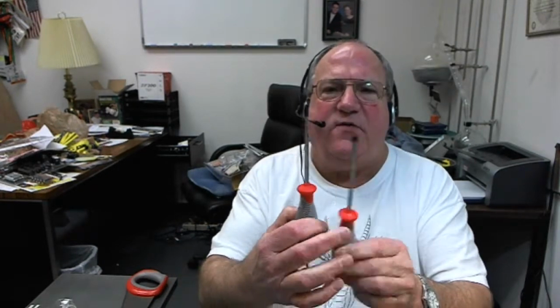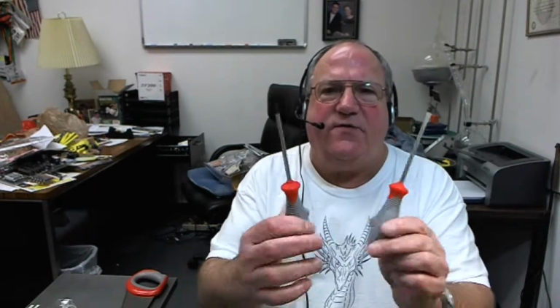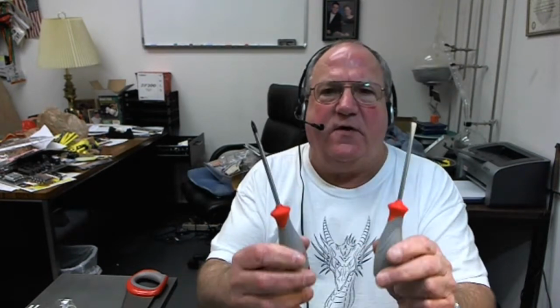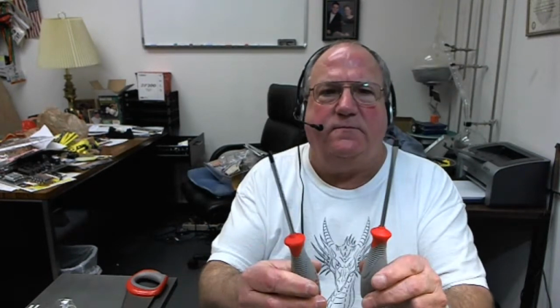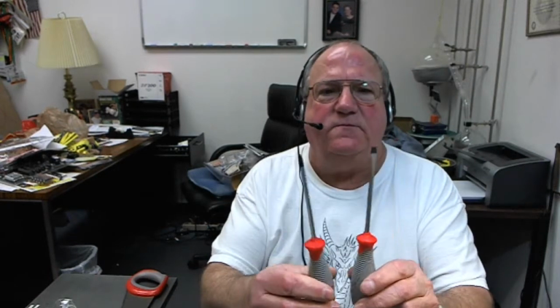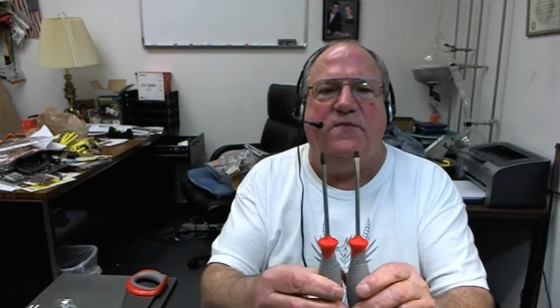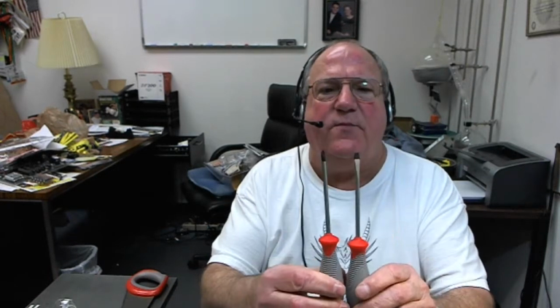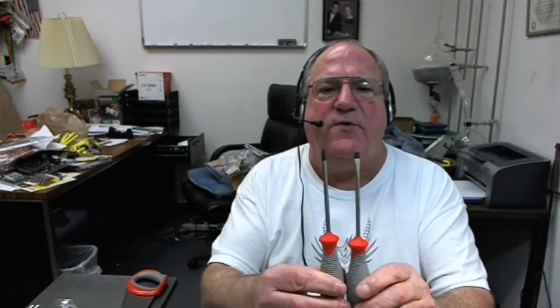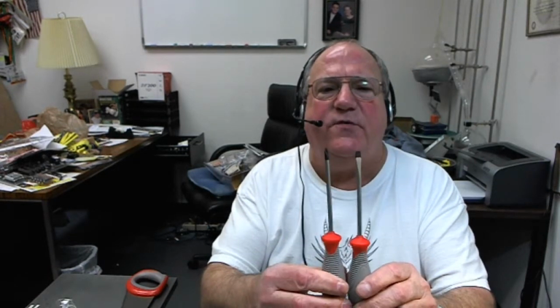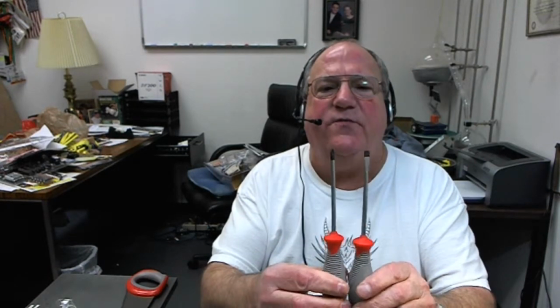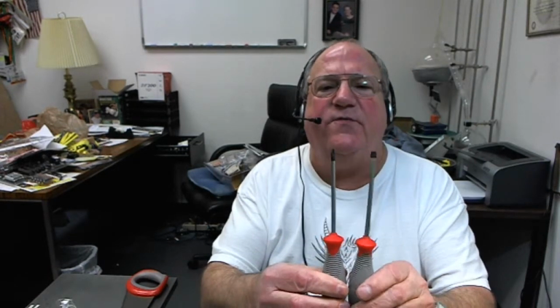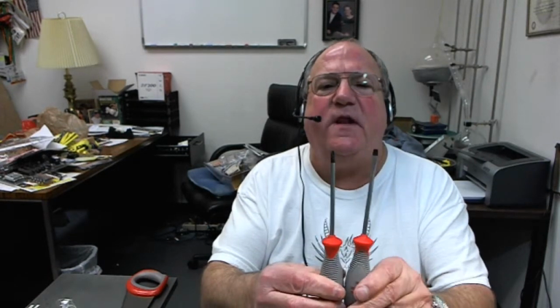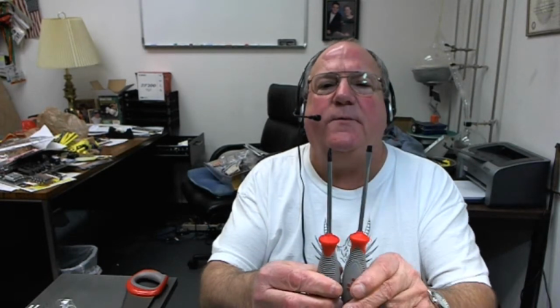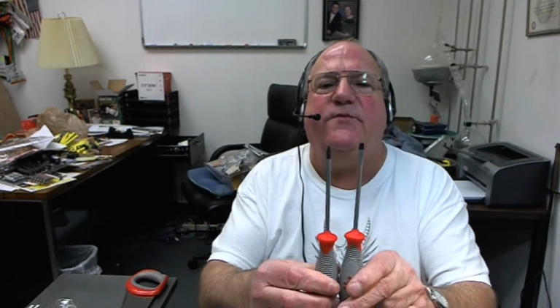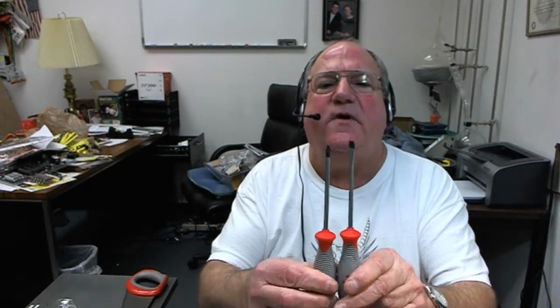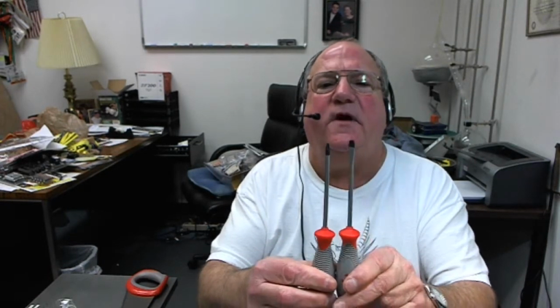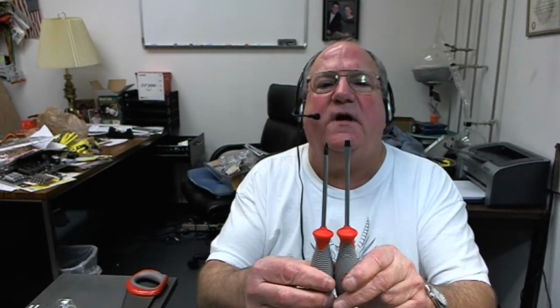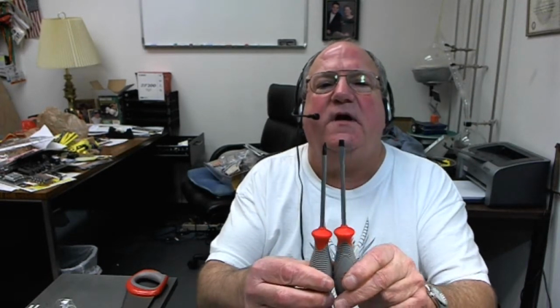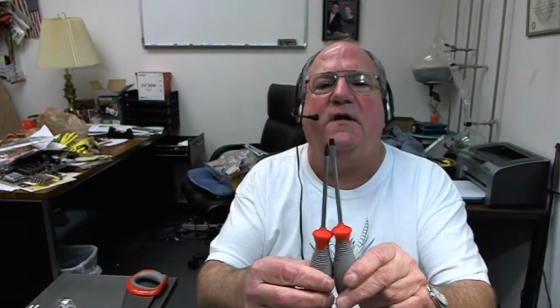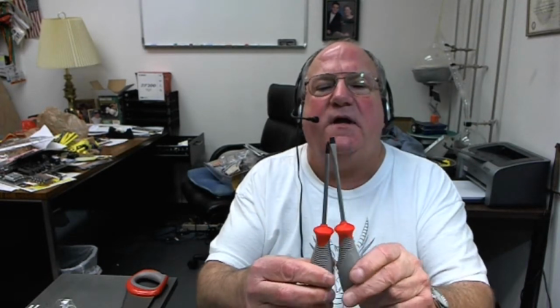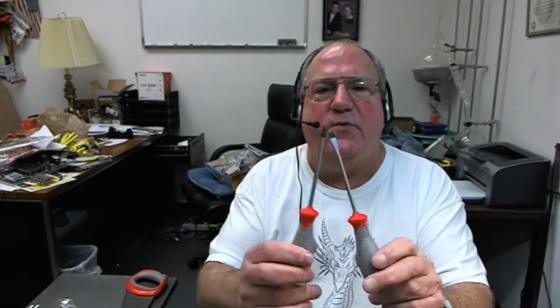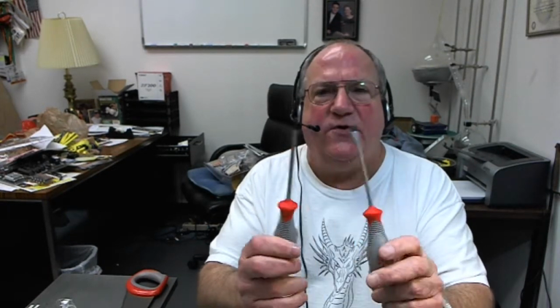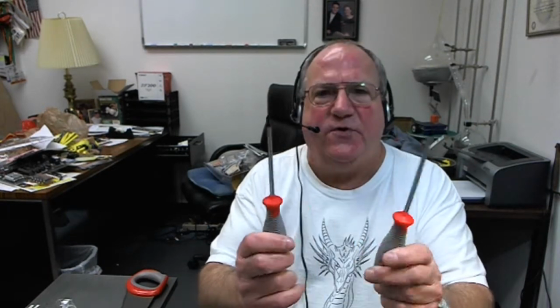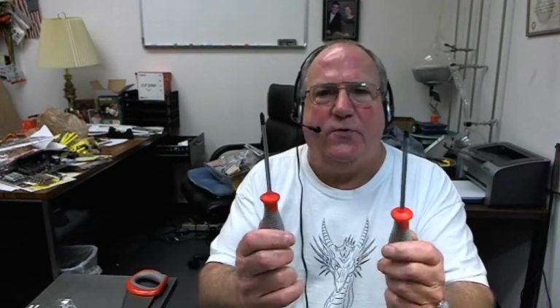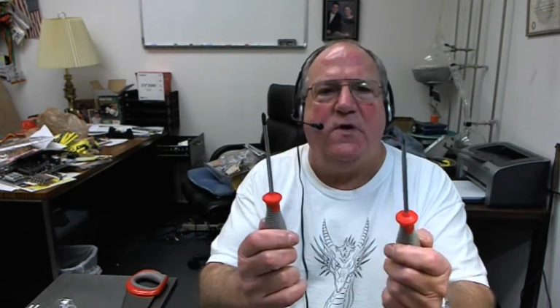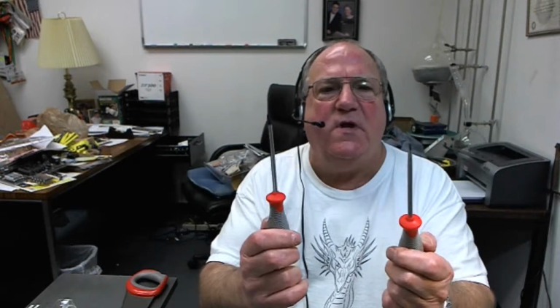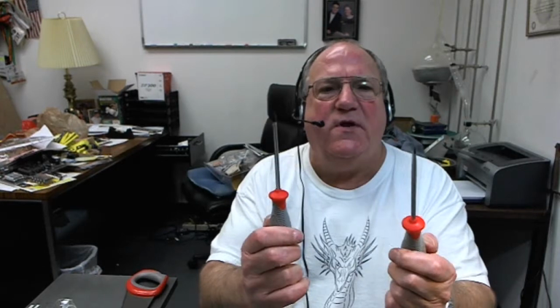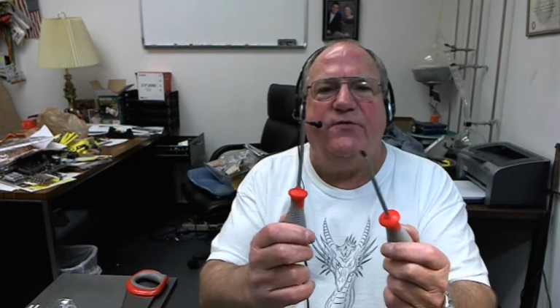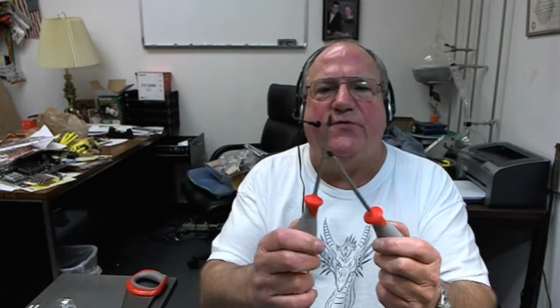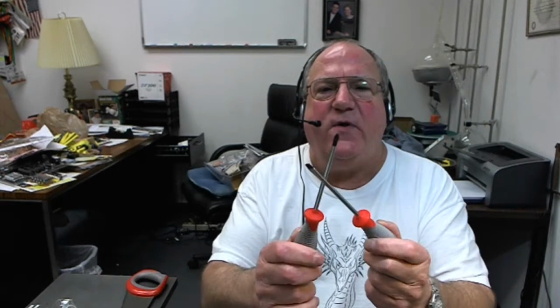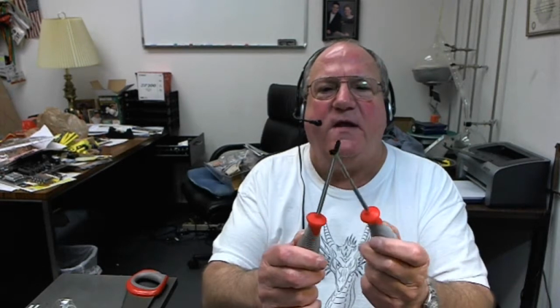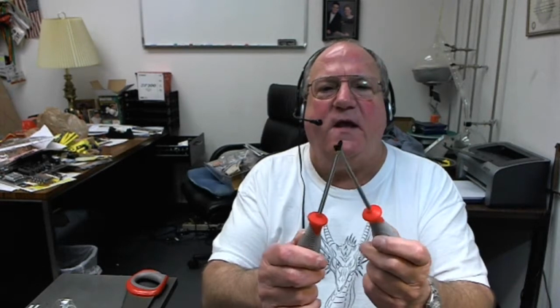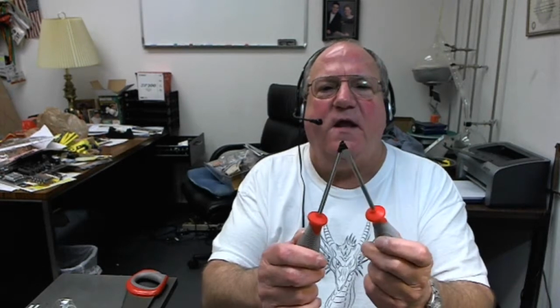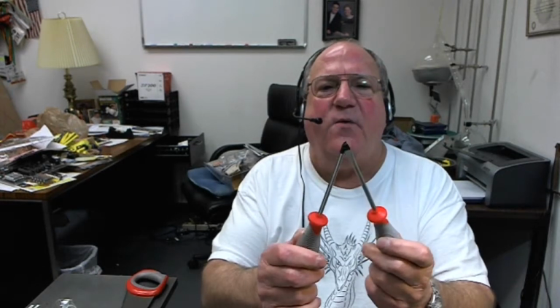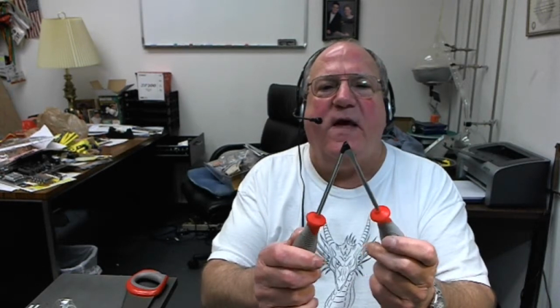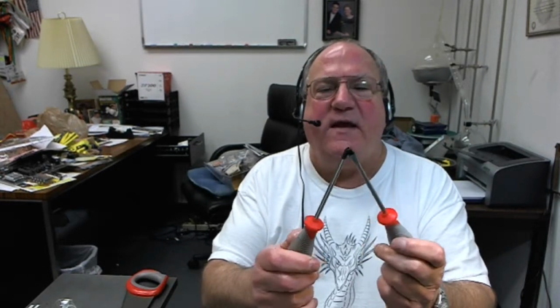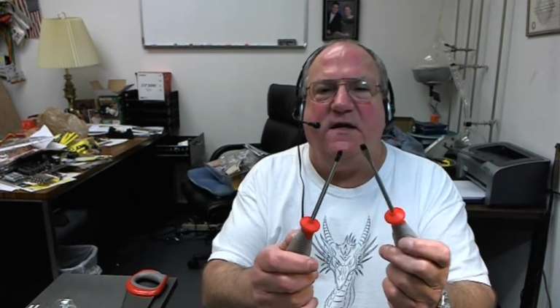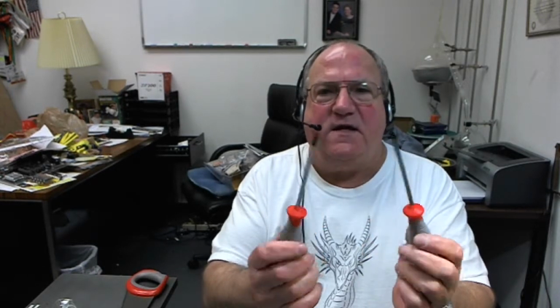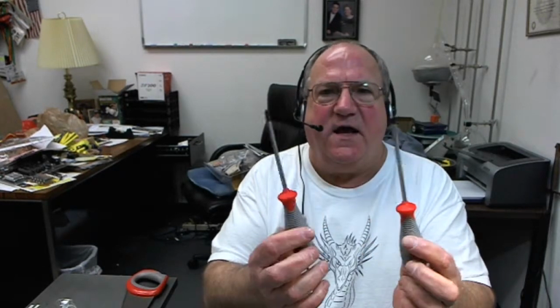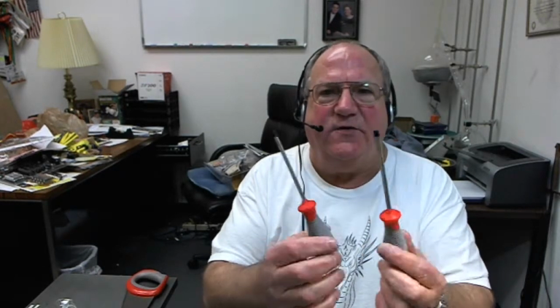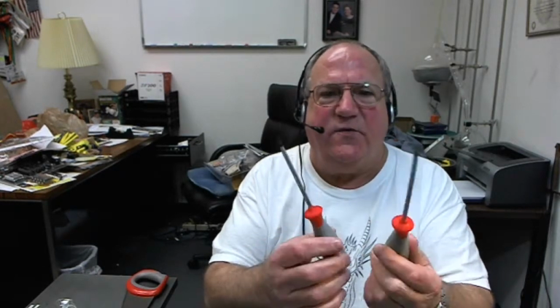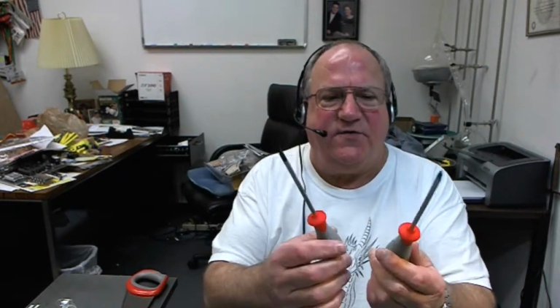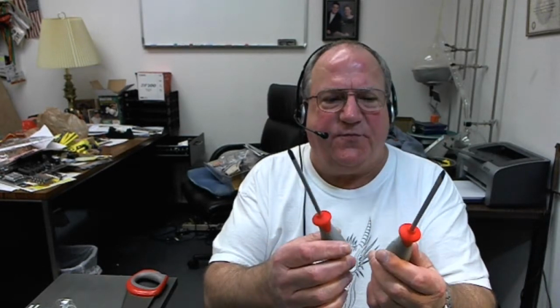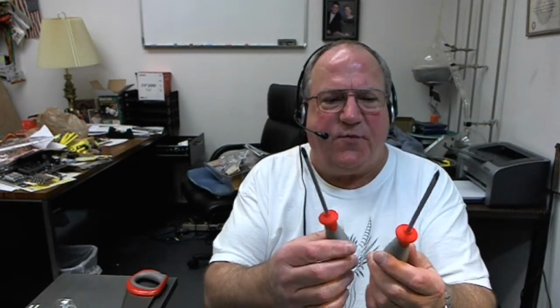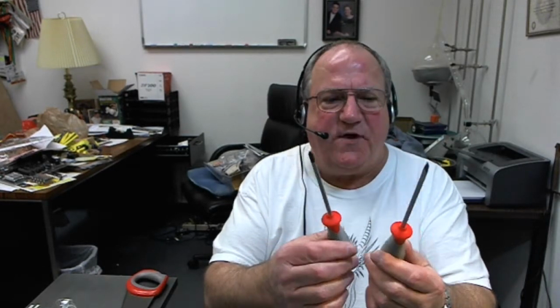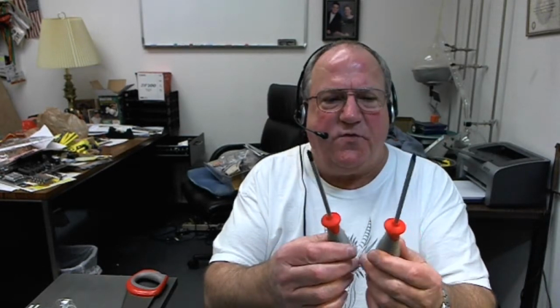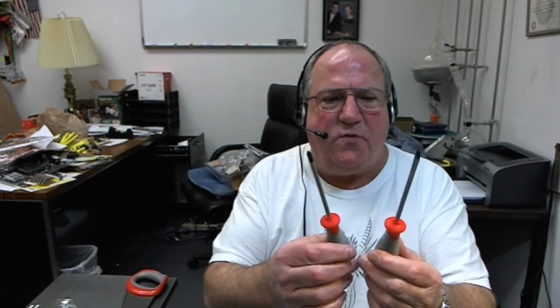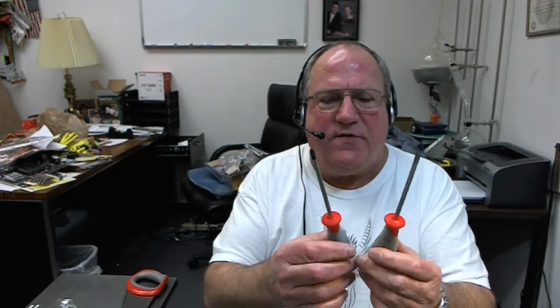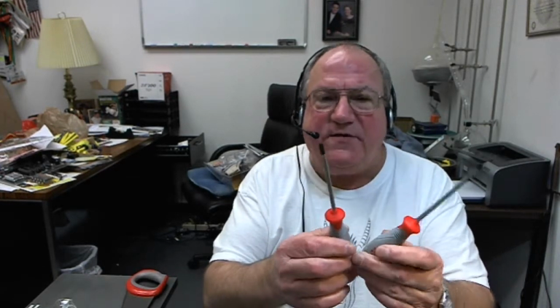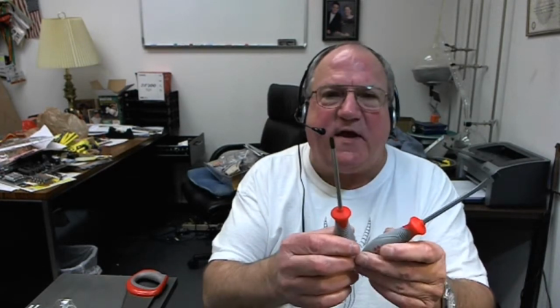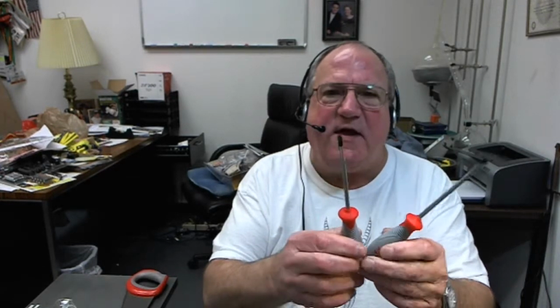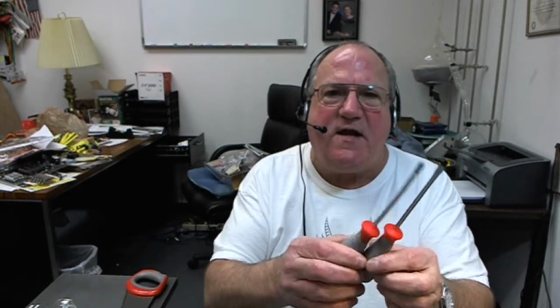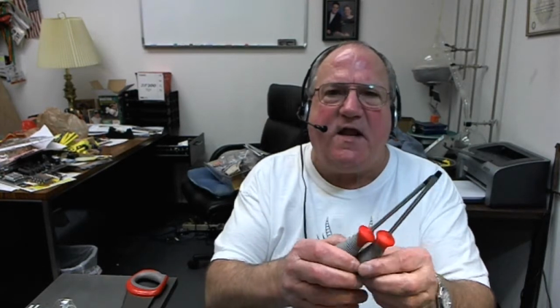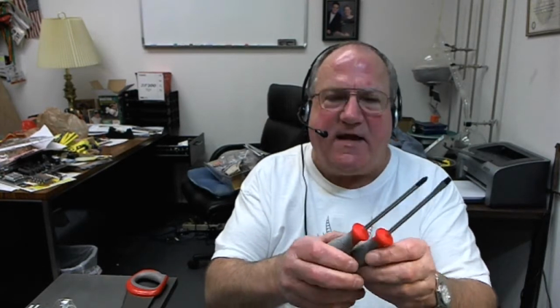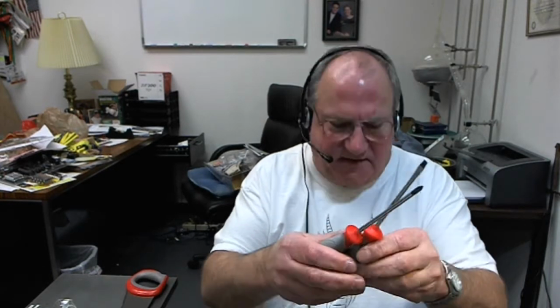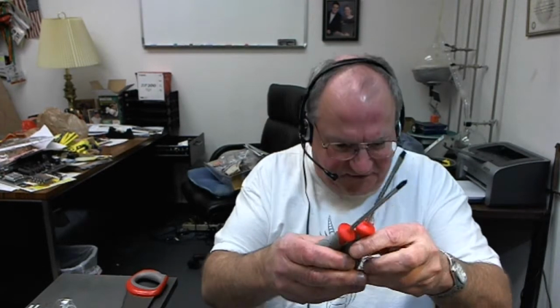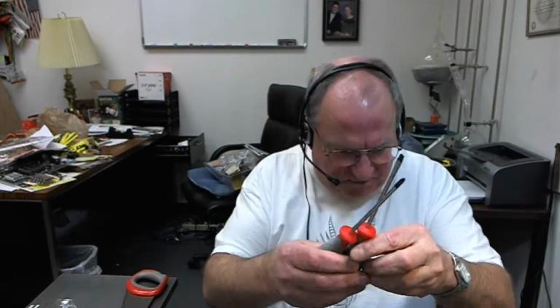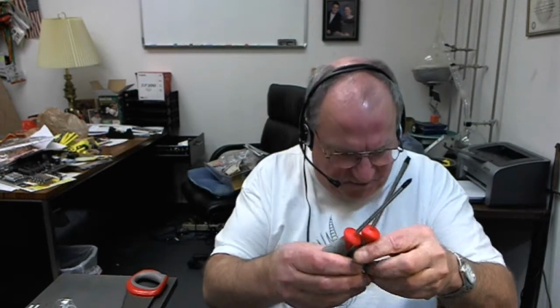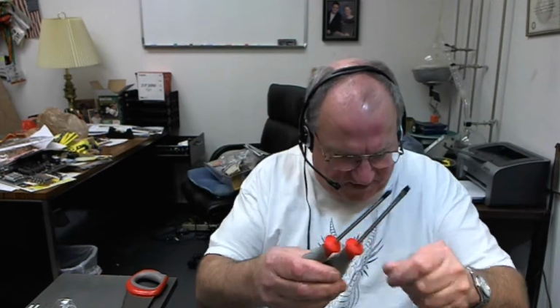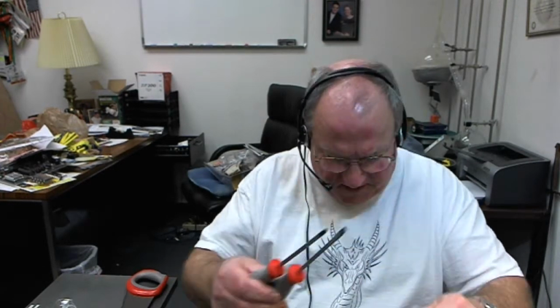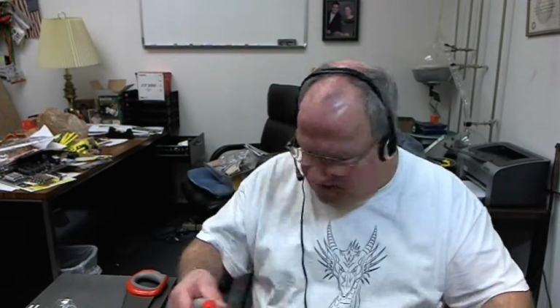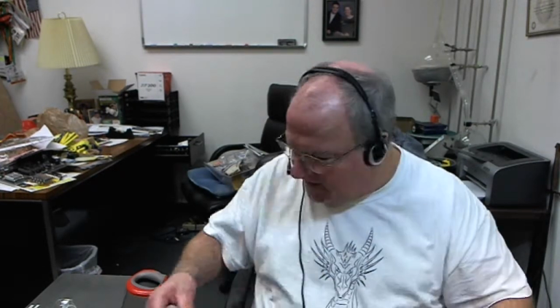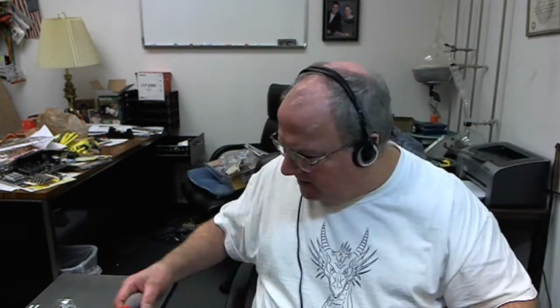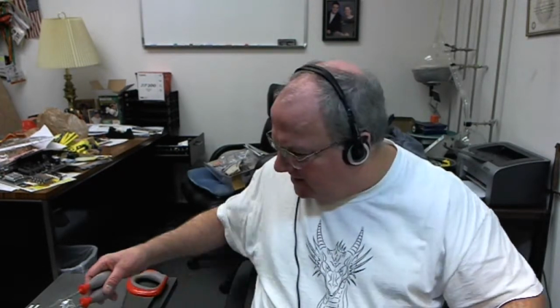Screwdrivers — number two Phillips, number two straight, magnetized, which is pretty cool. These I kind of like, these are a pretty good deal.